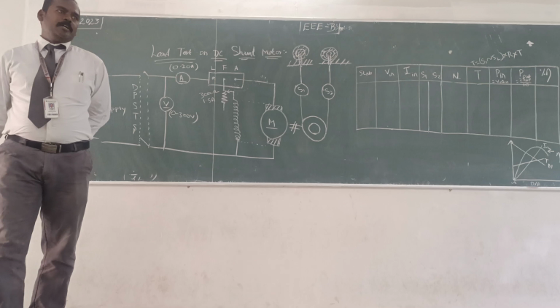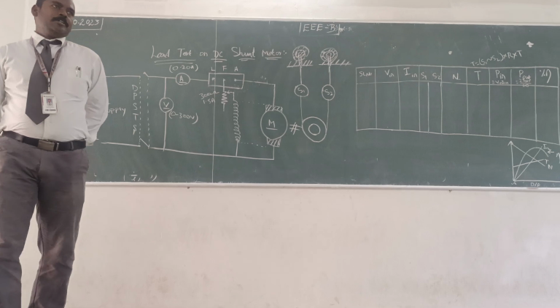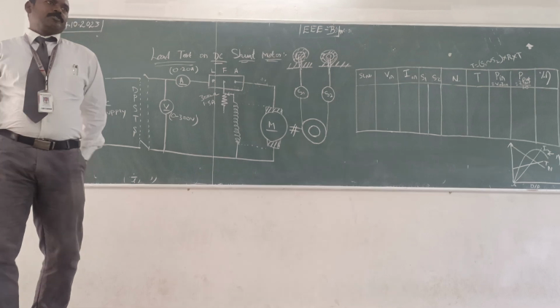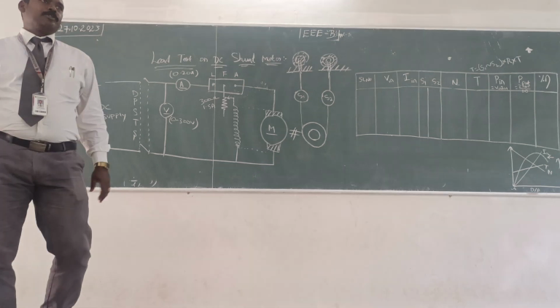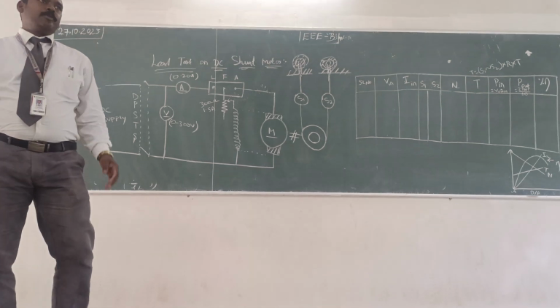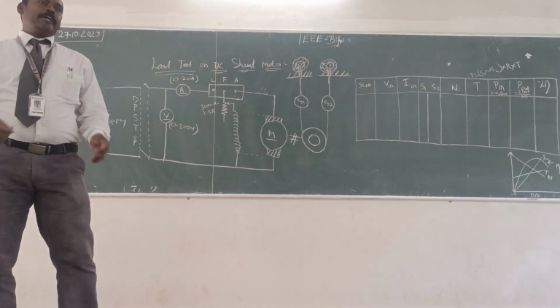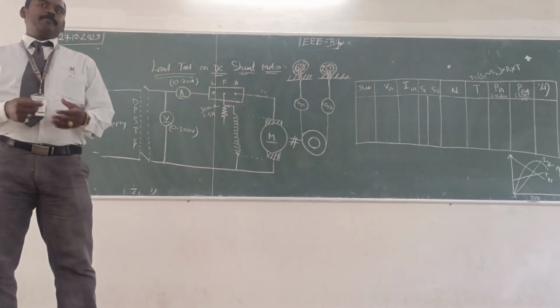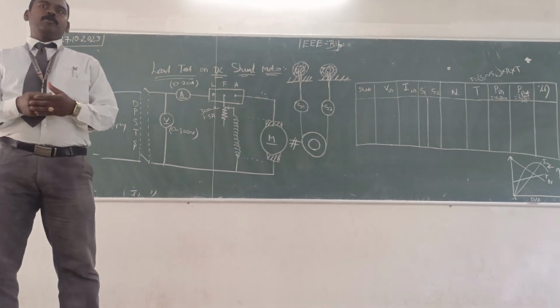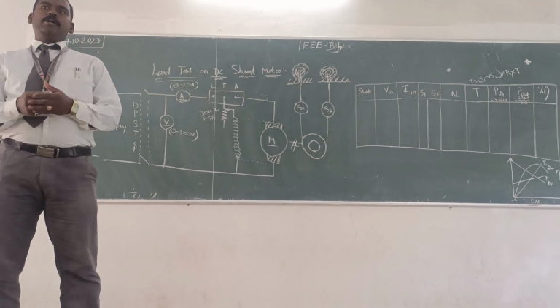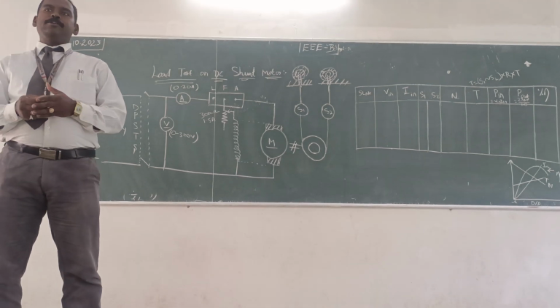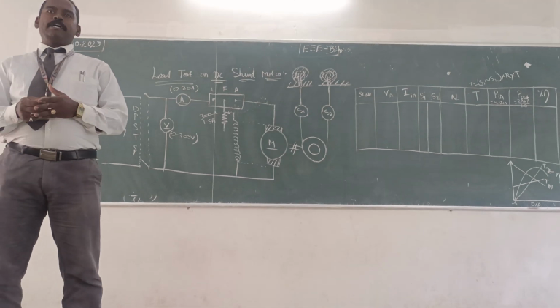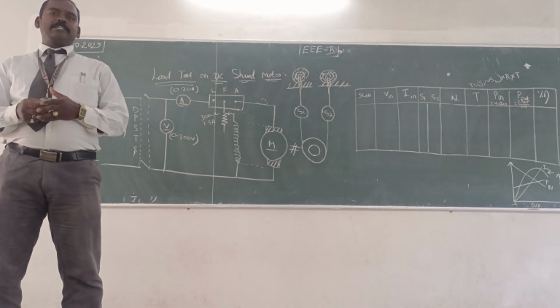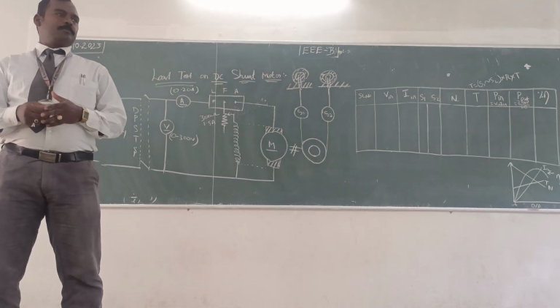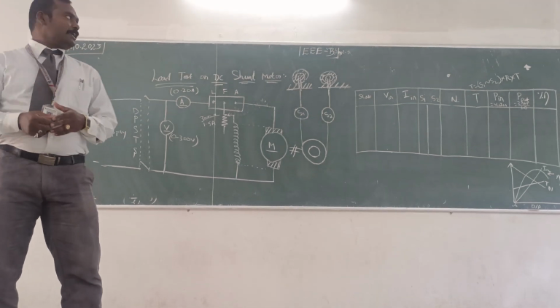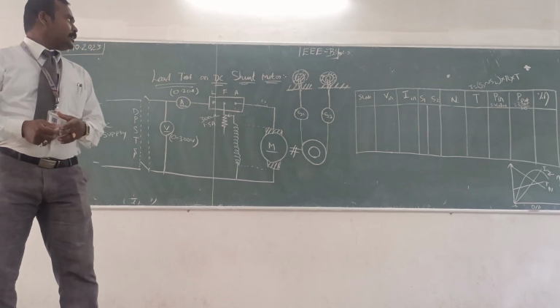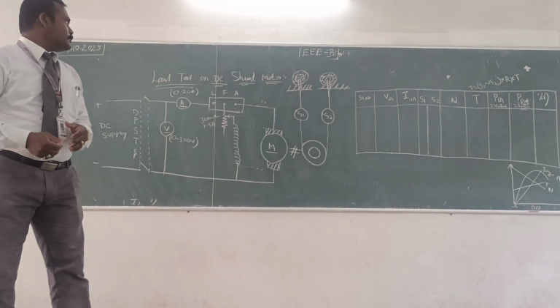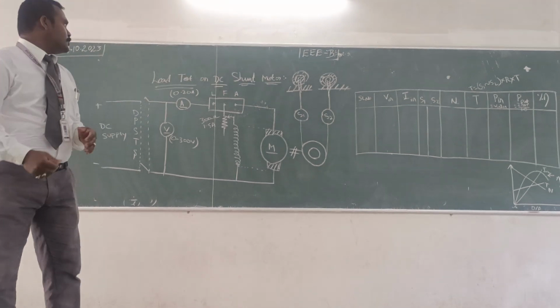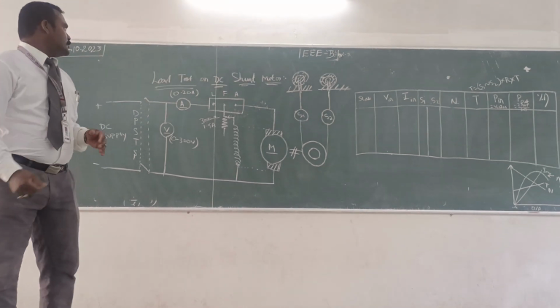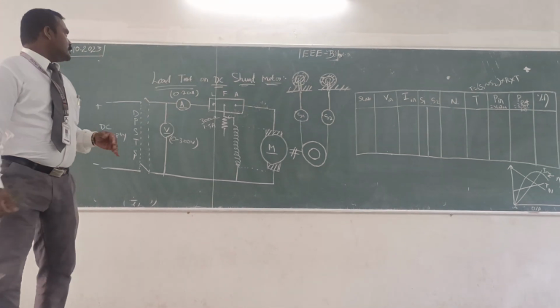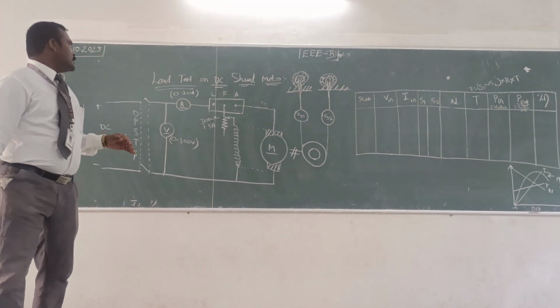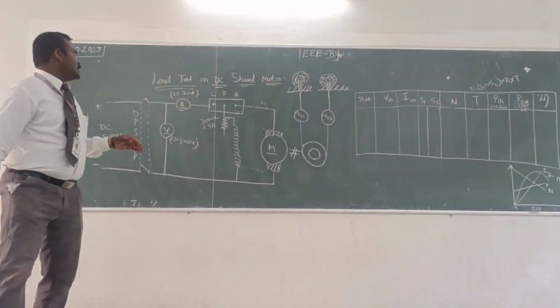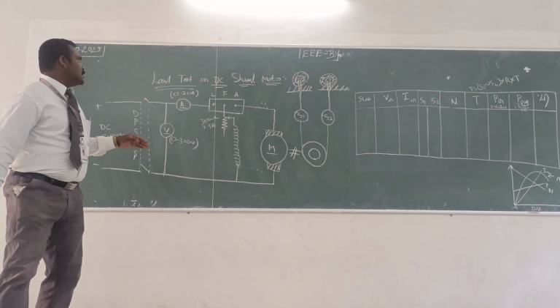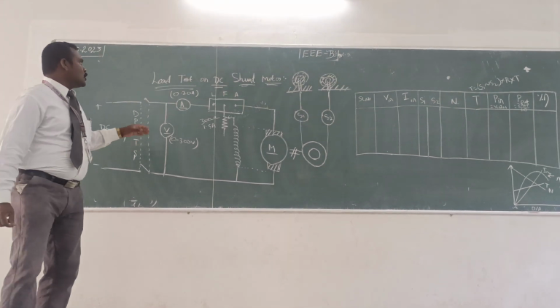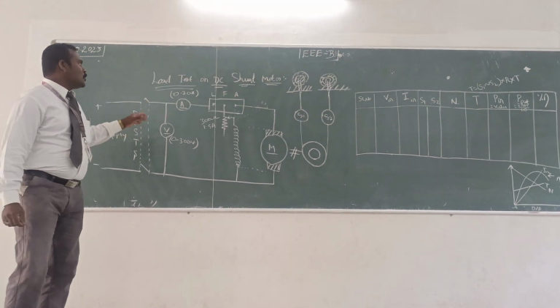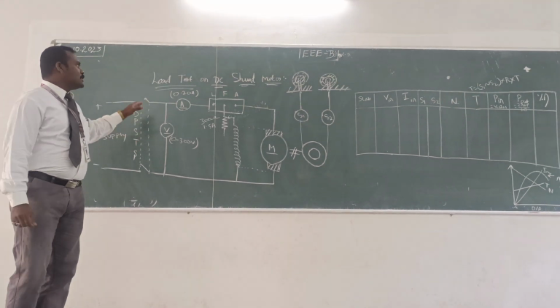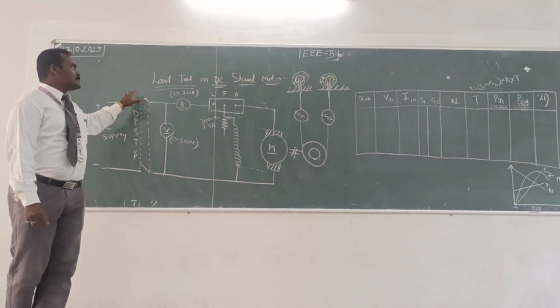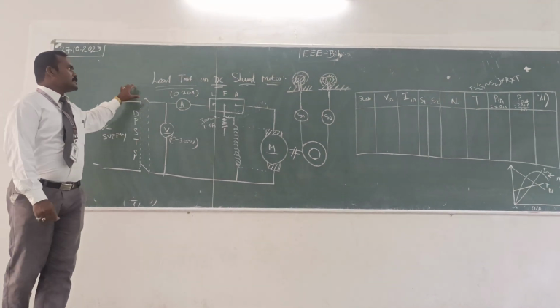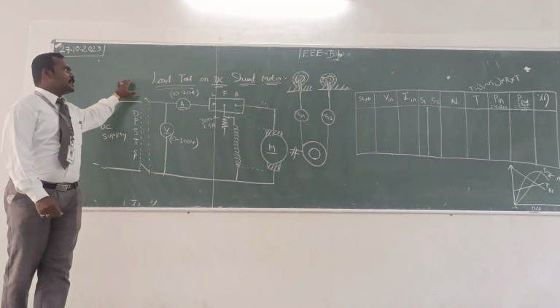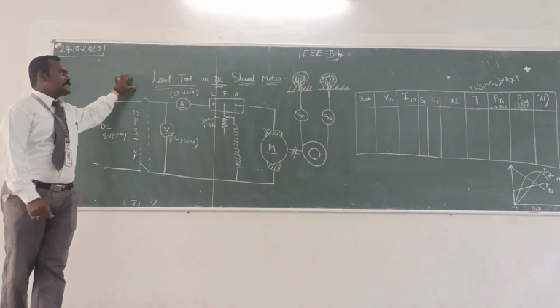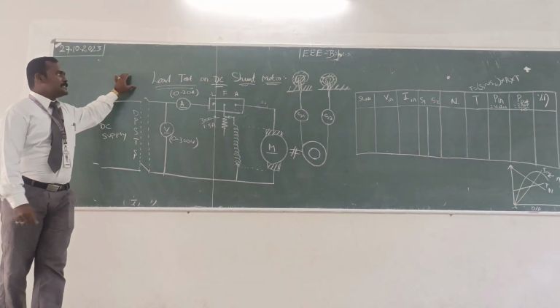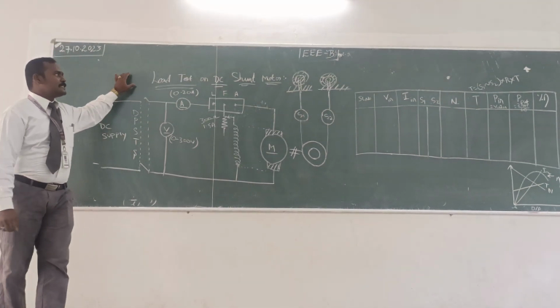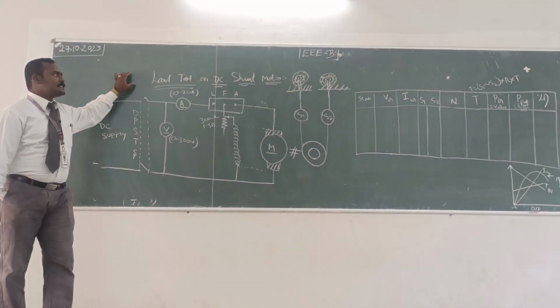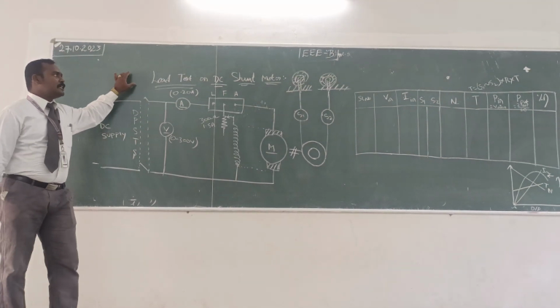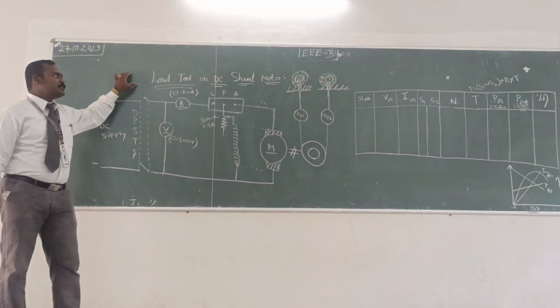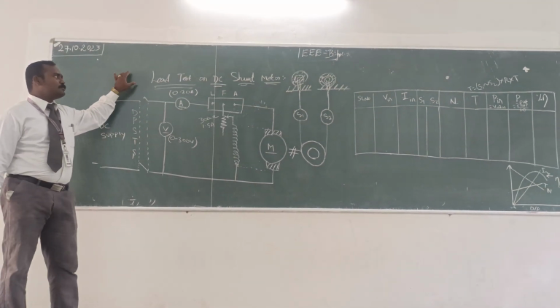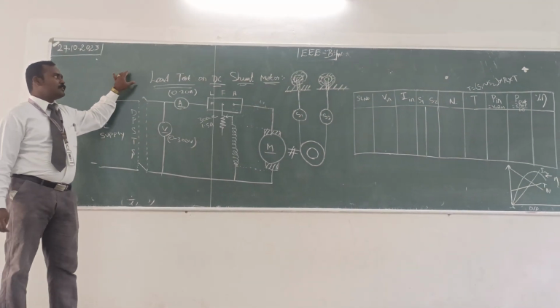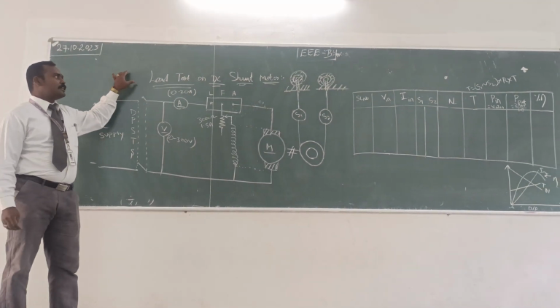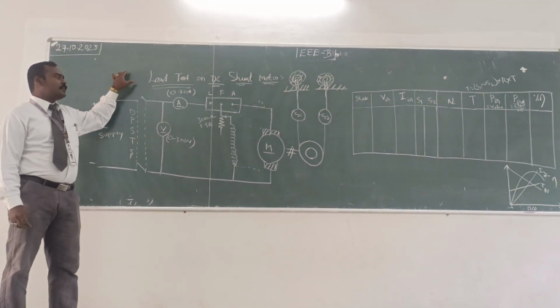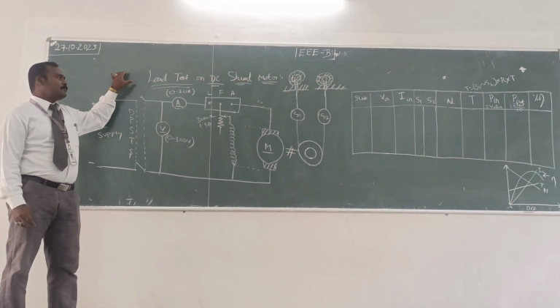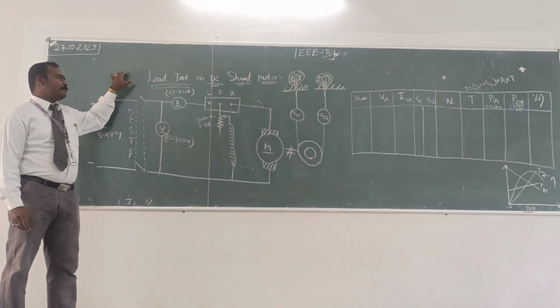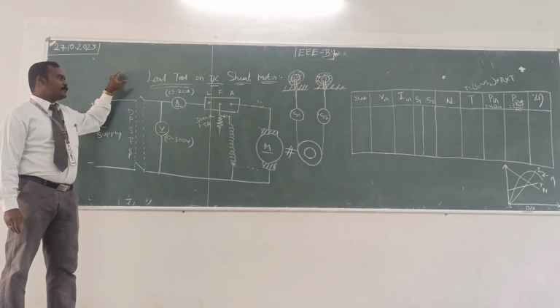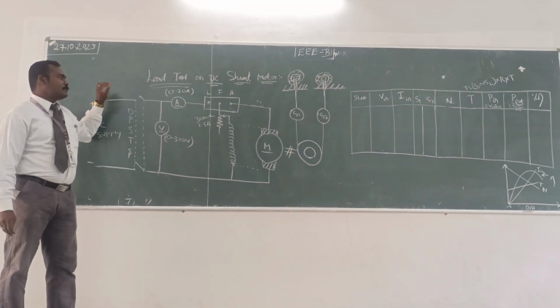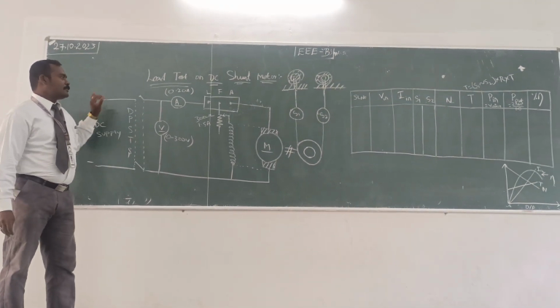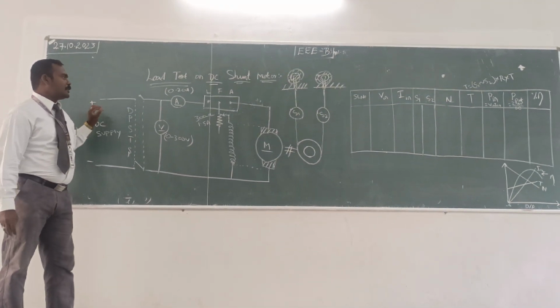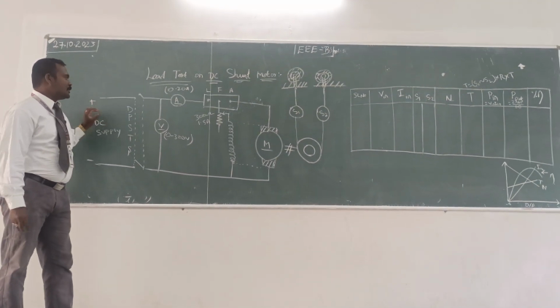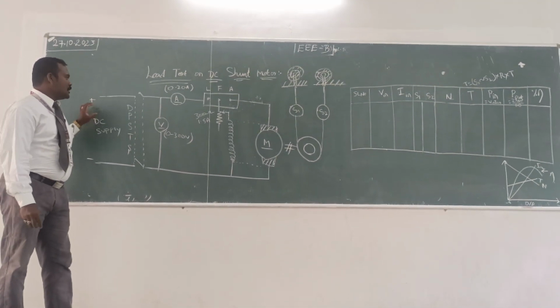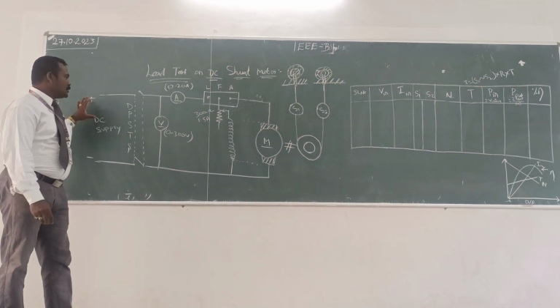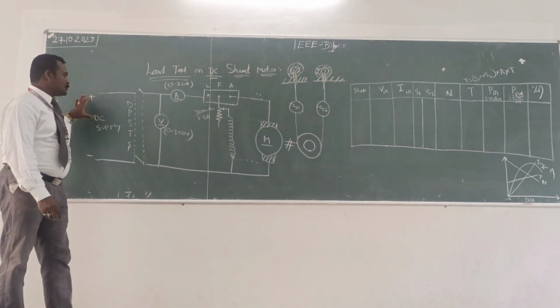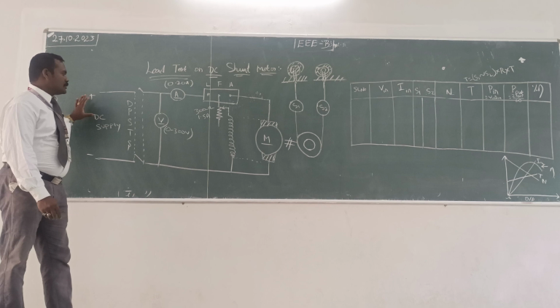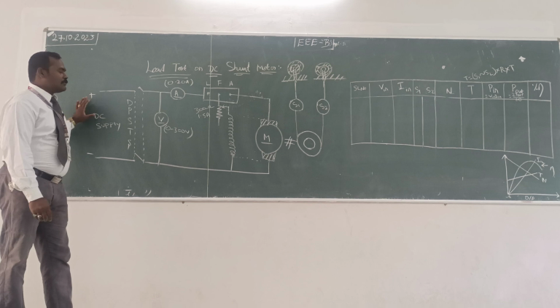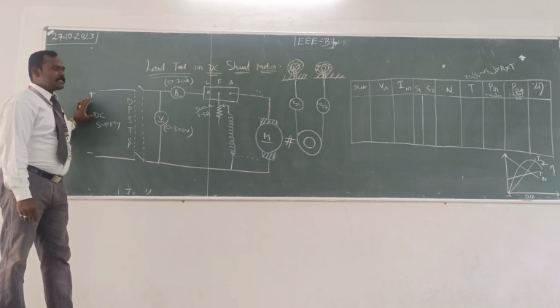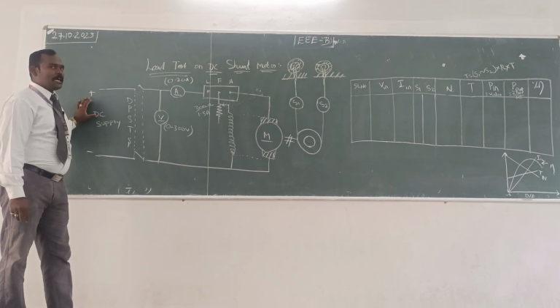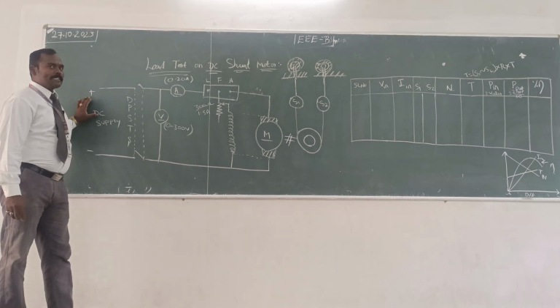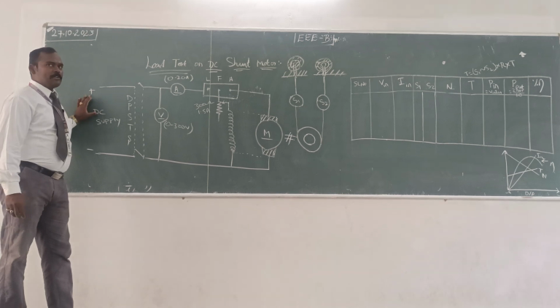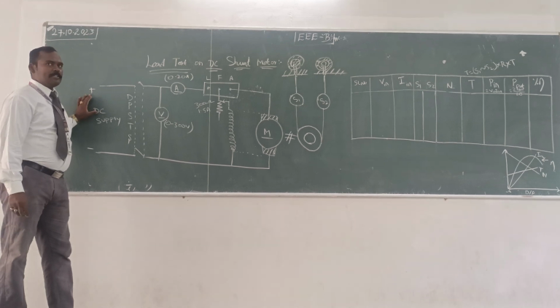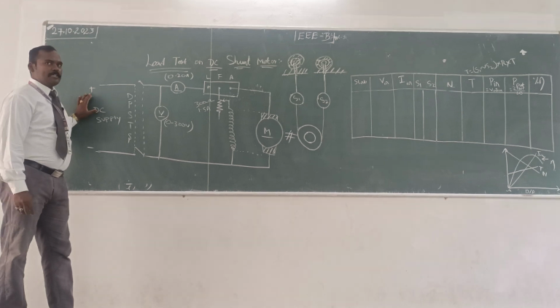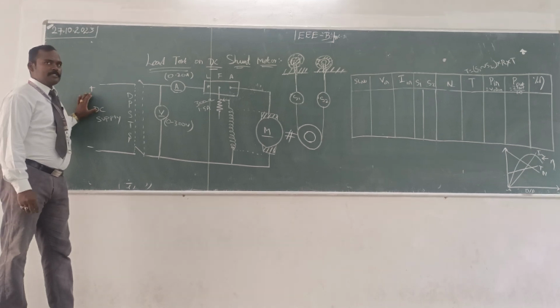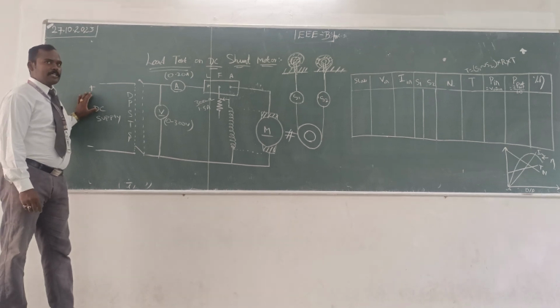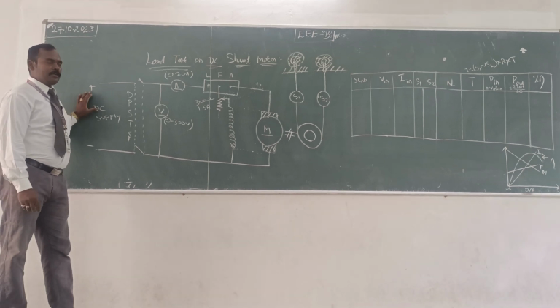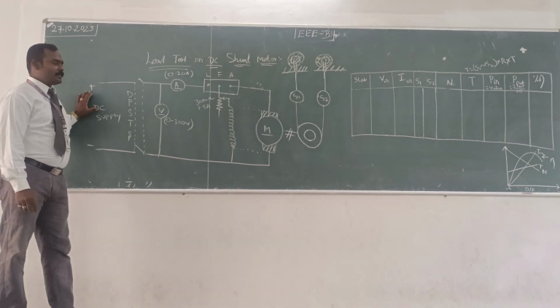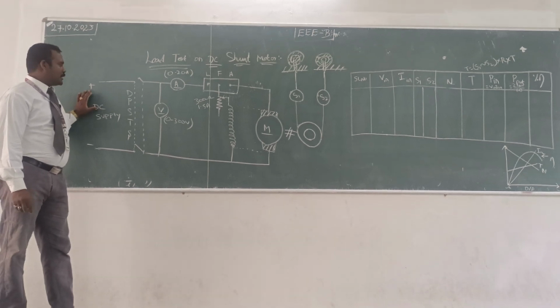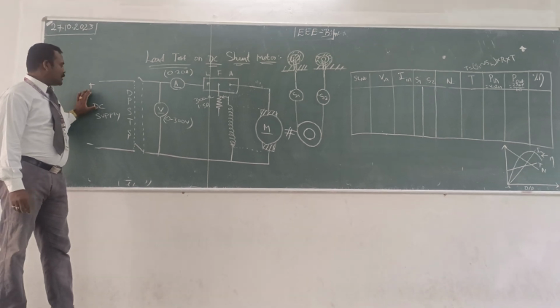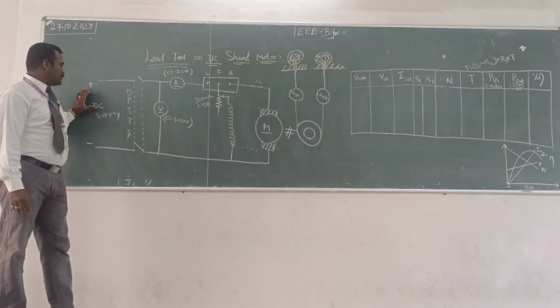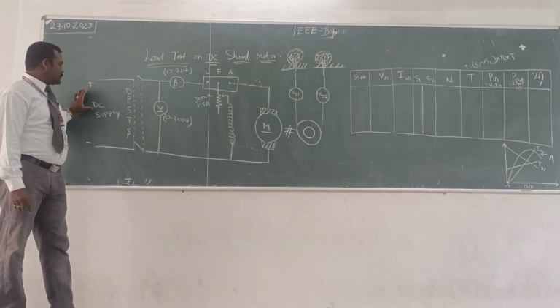Today I am going to explain about the load test on DC shunt motor. So that was the actual circuit diagram.